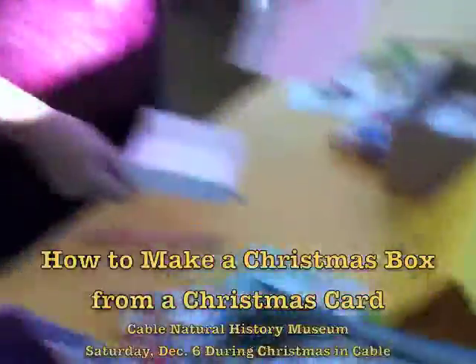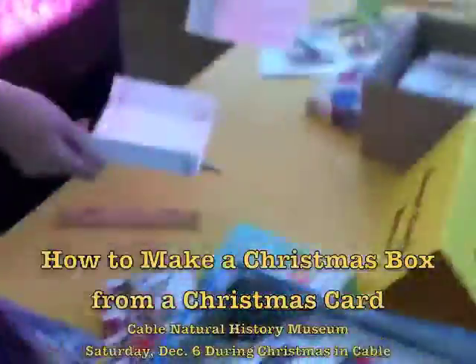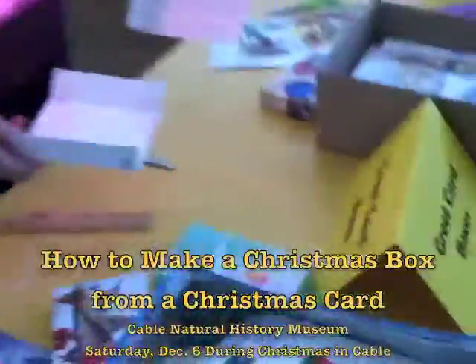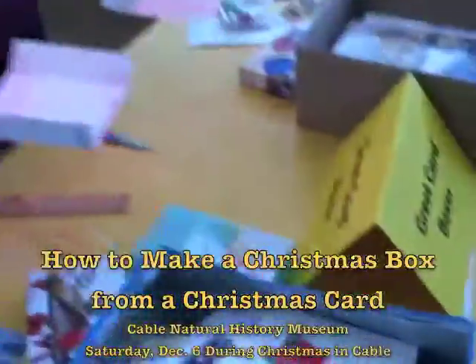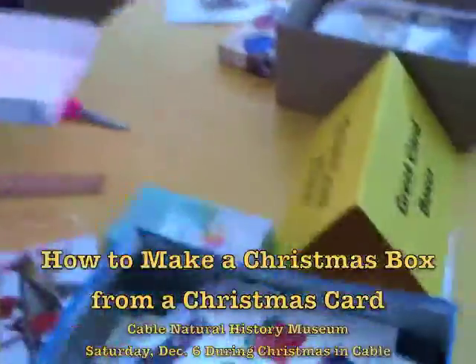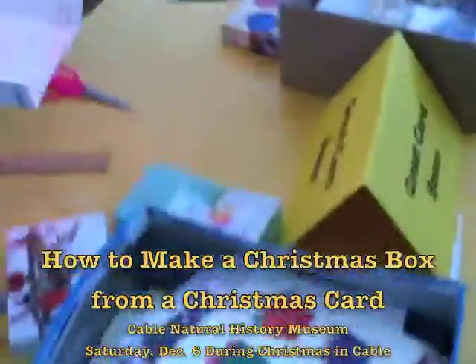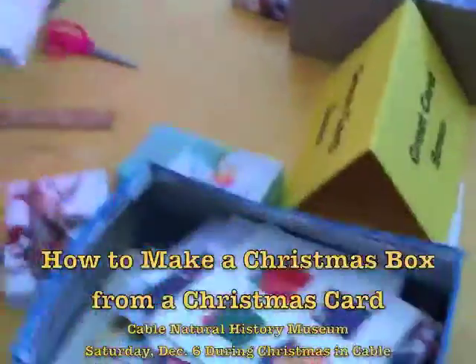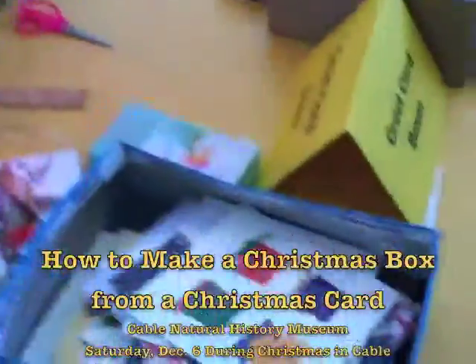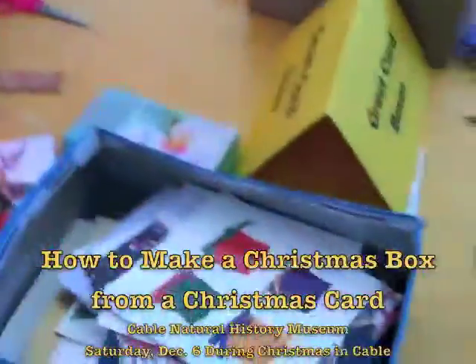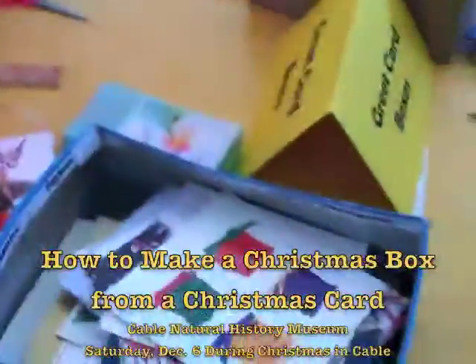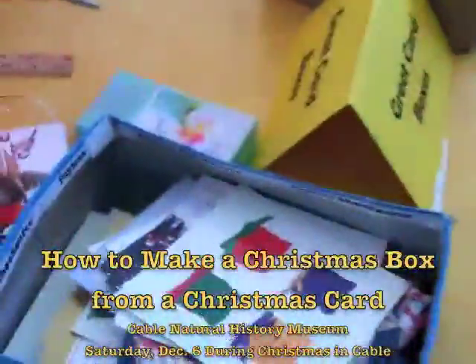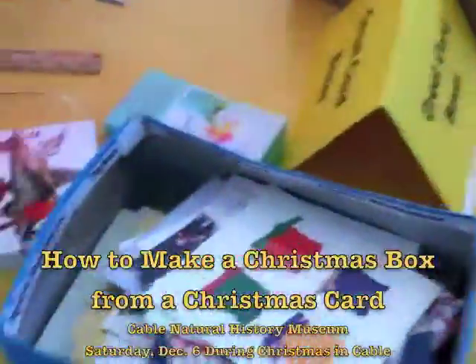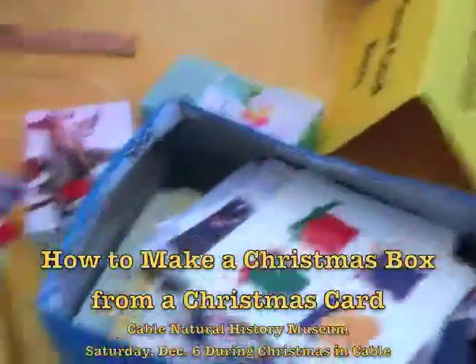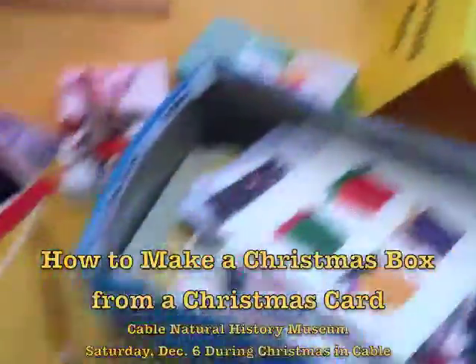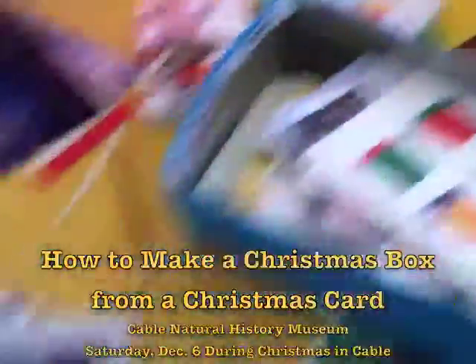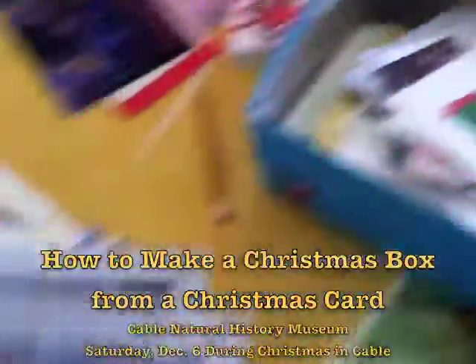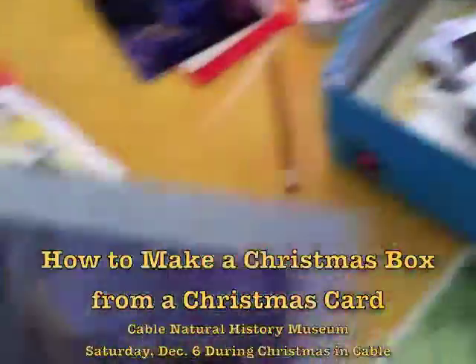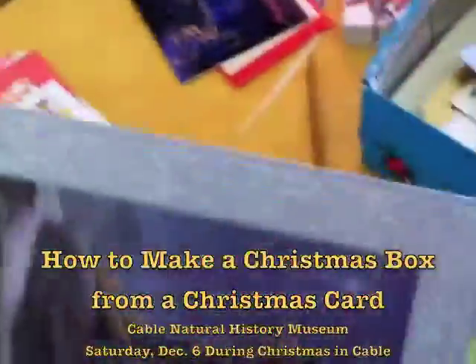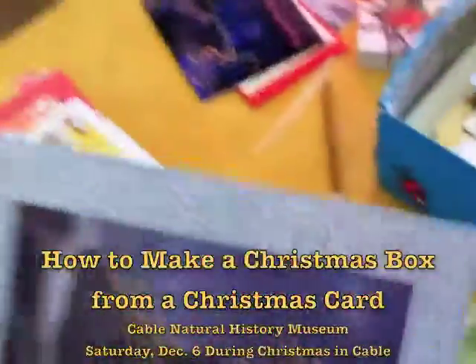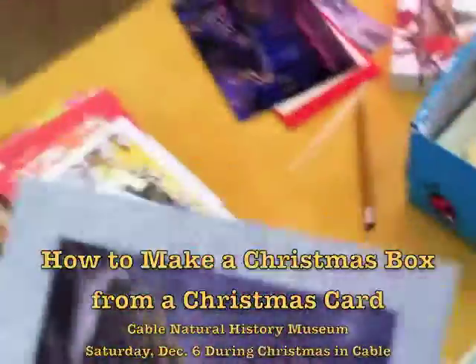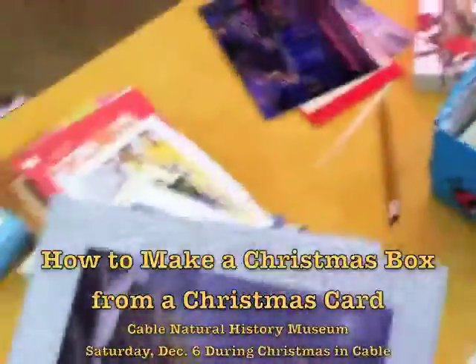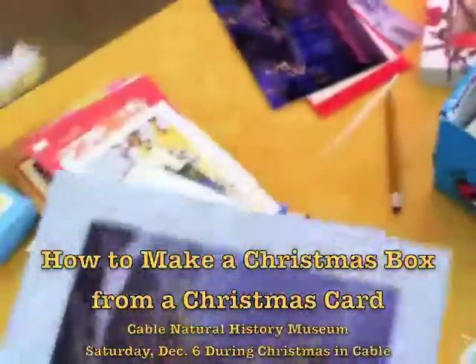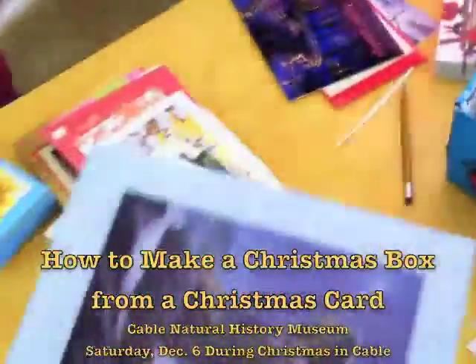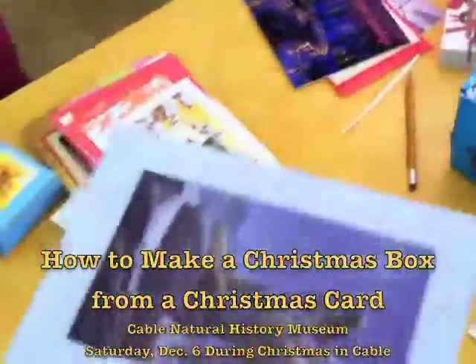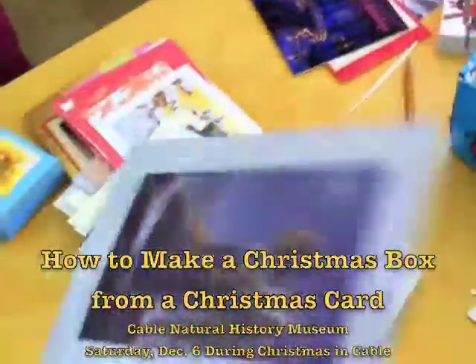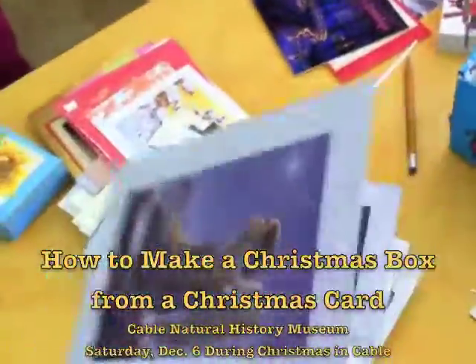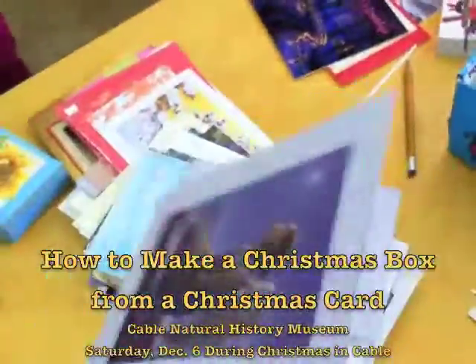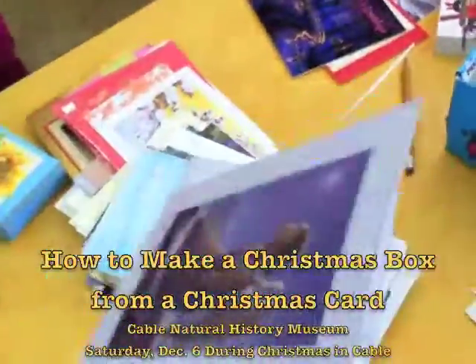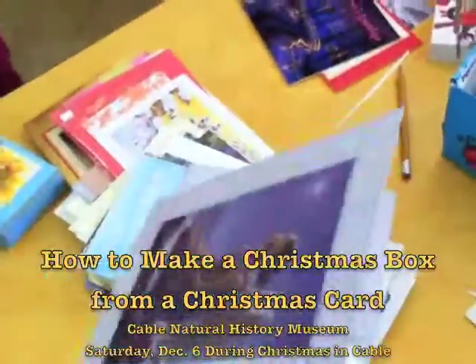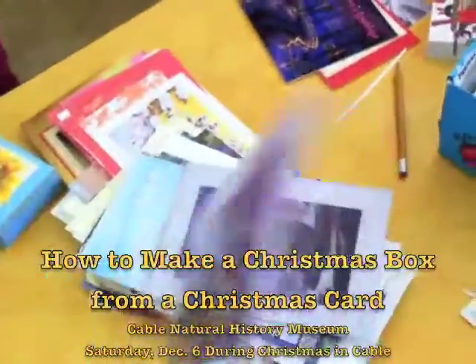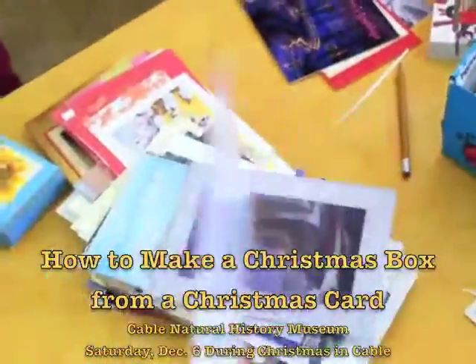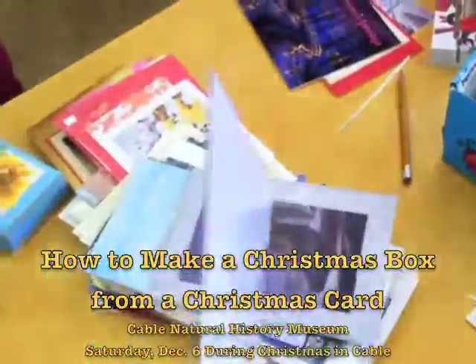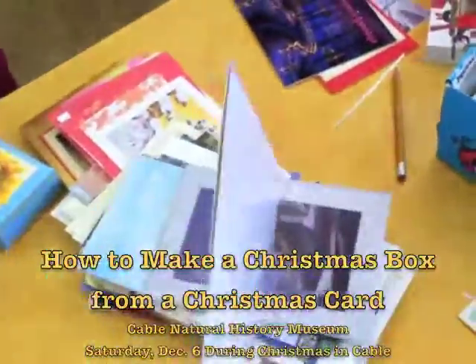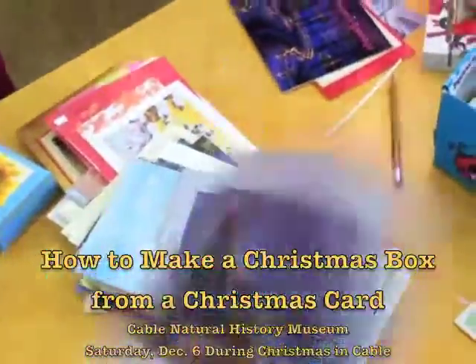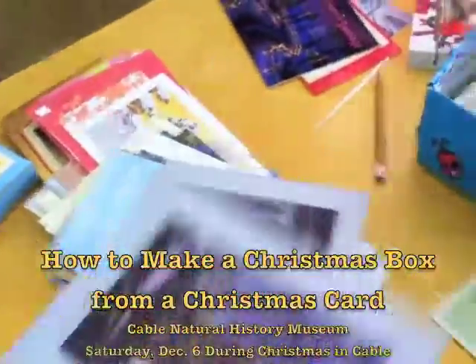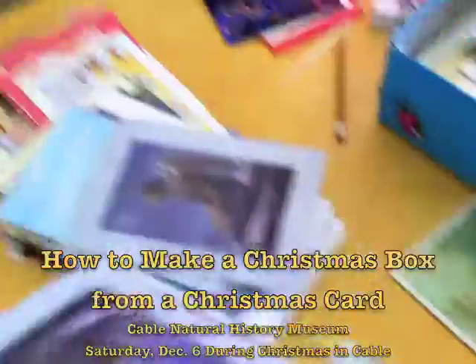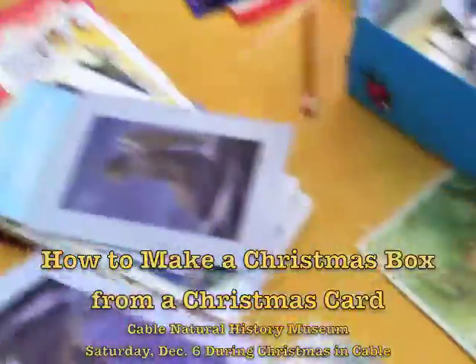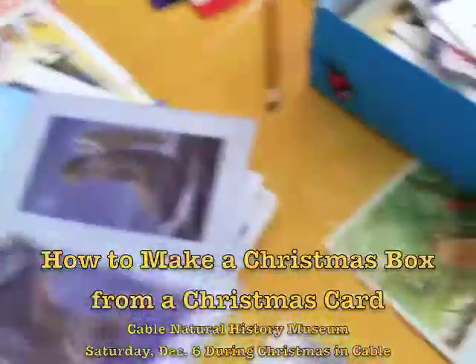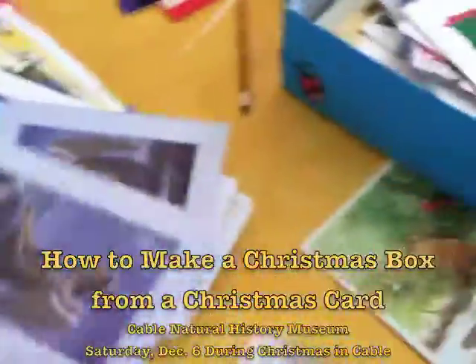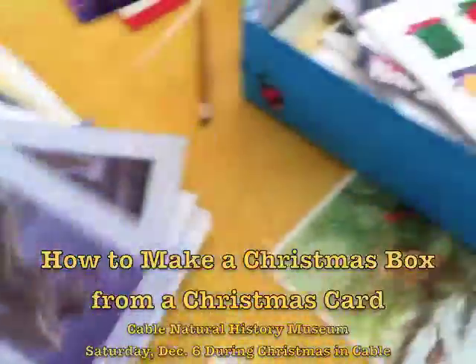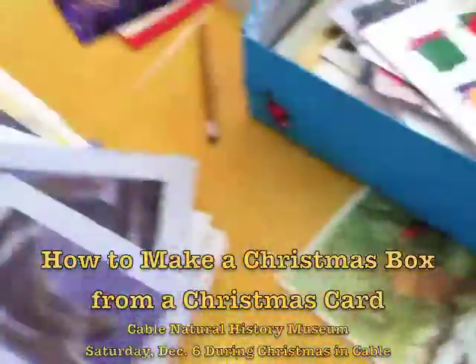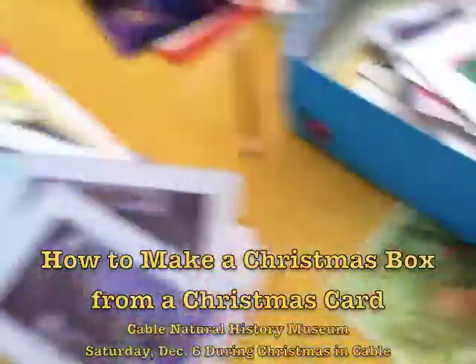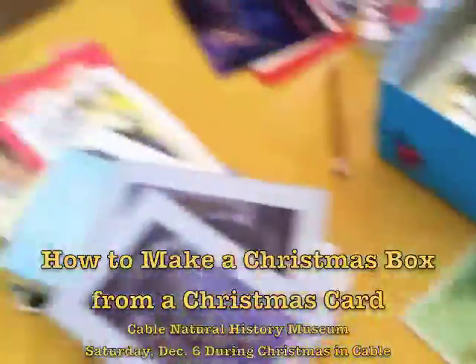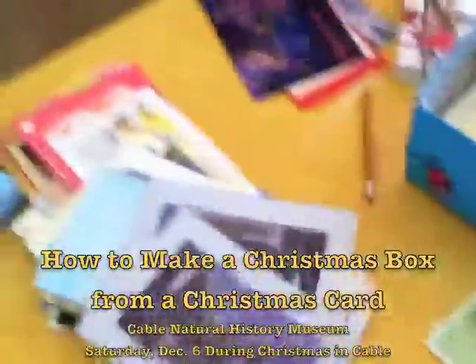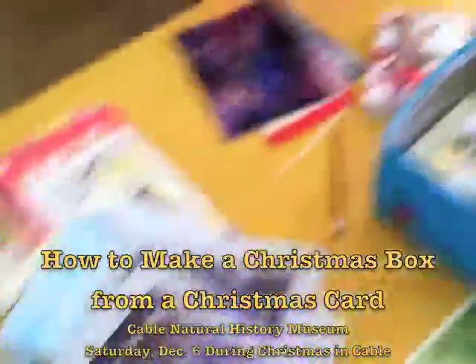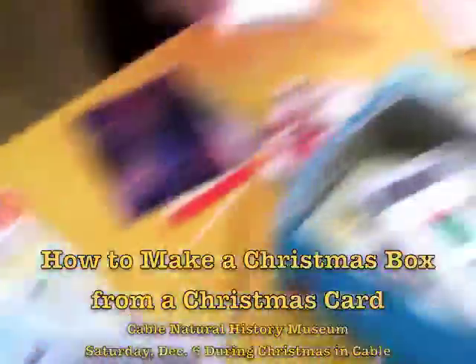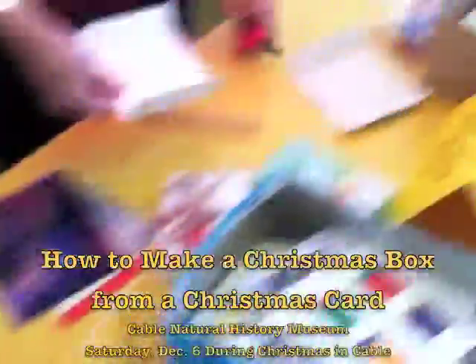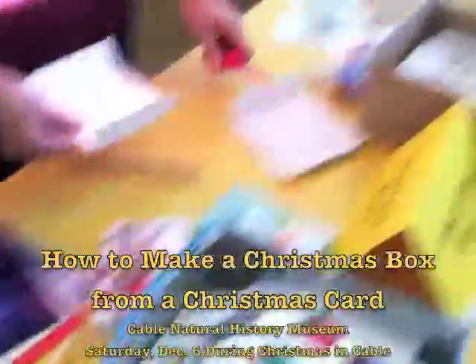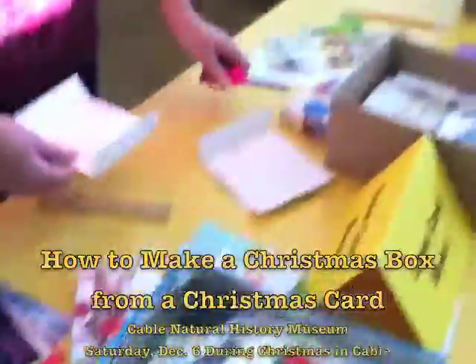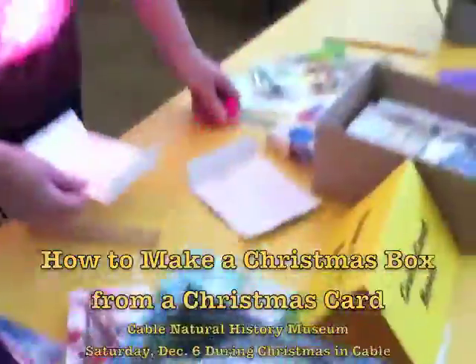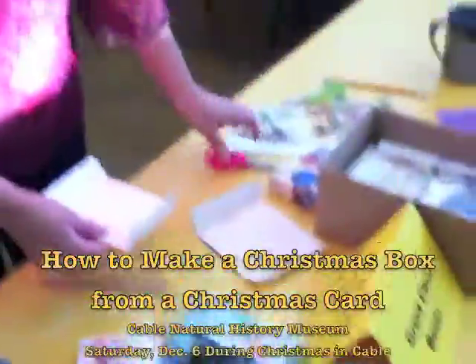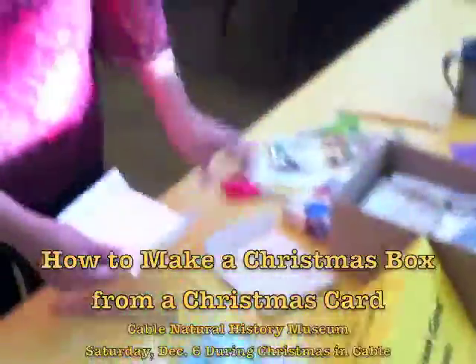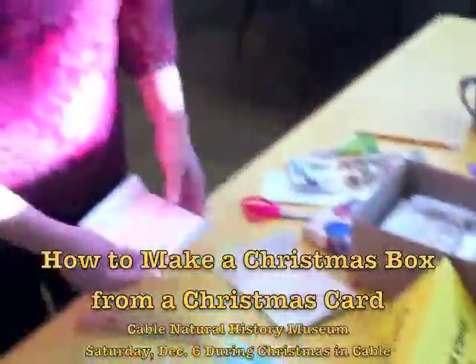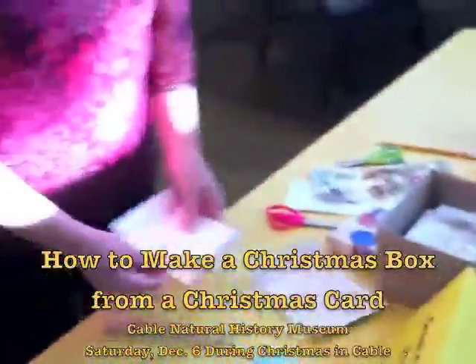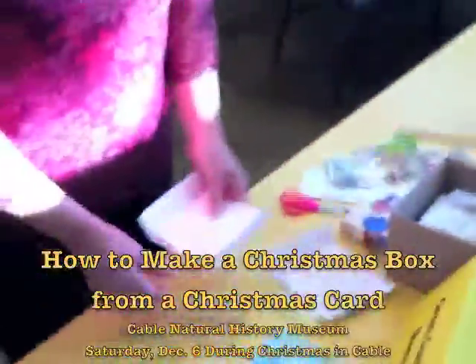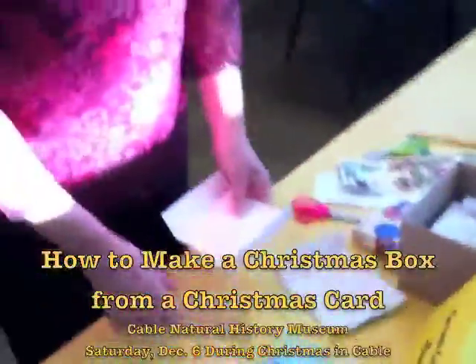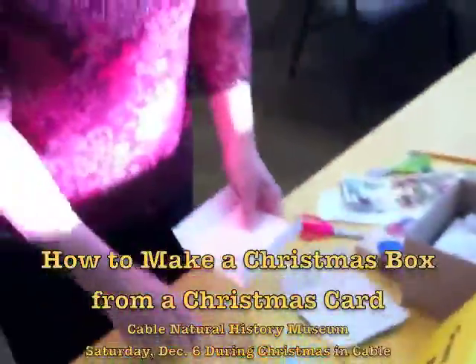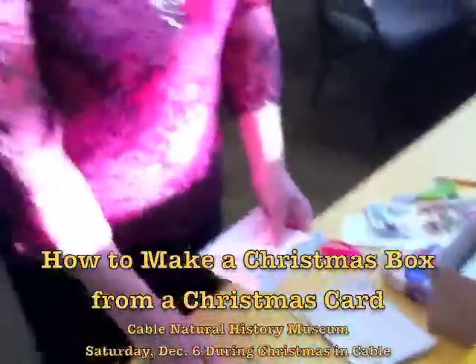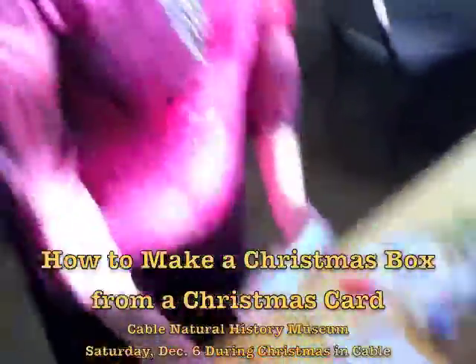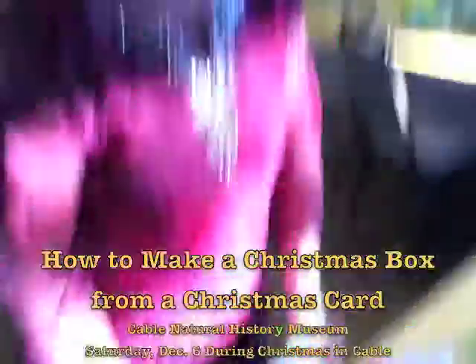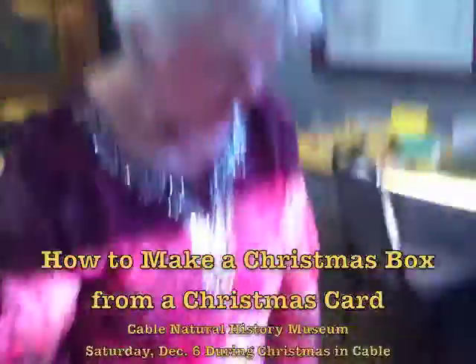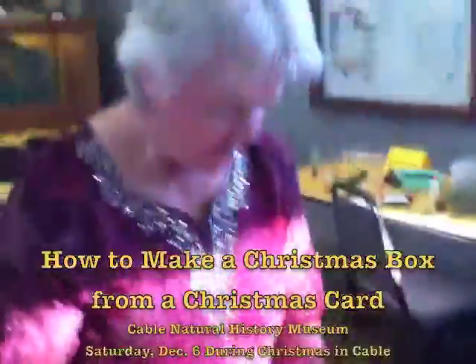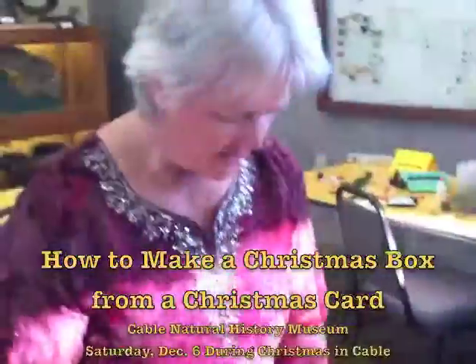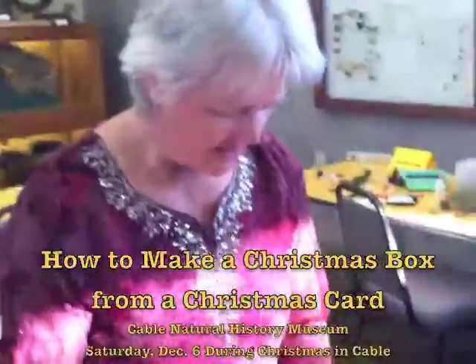These are just former Christmas cards here — Christmas cards that... this is all about reusing. Reusing.